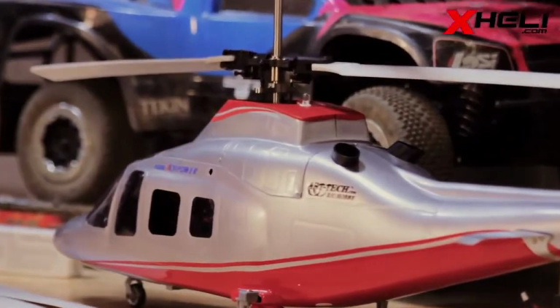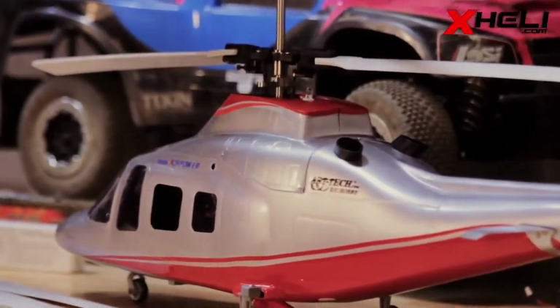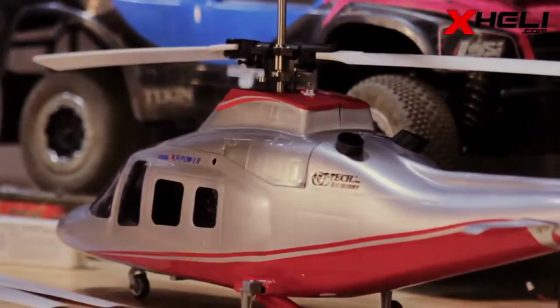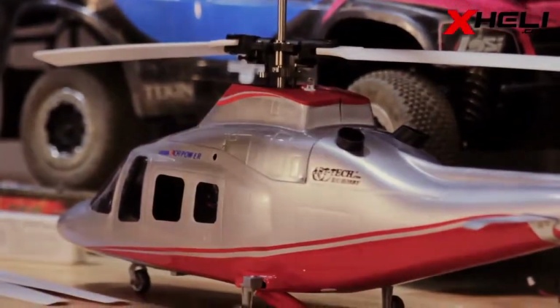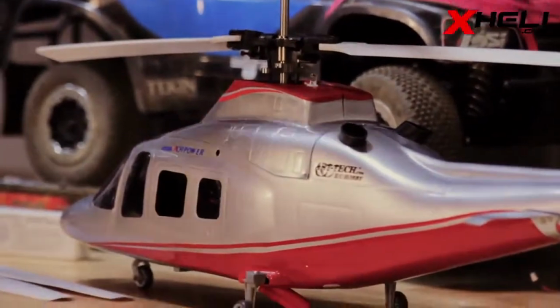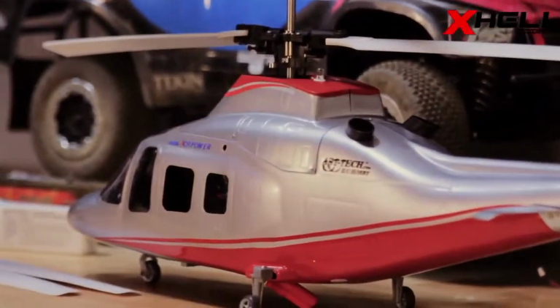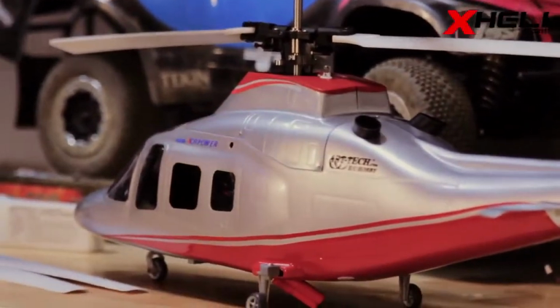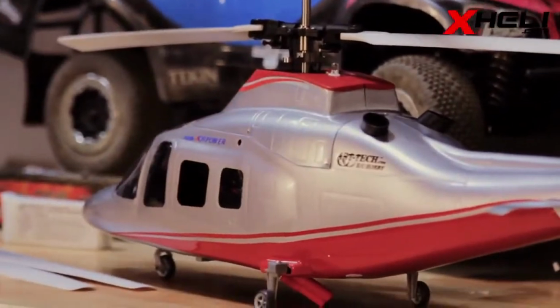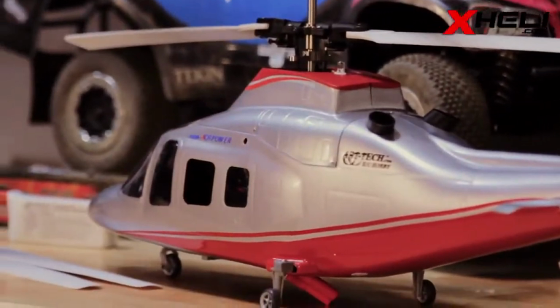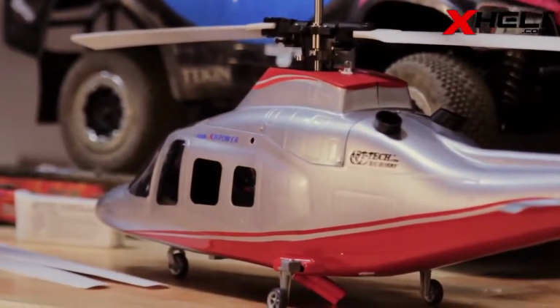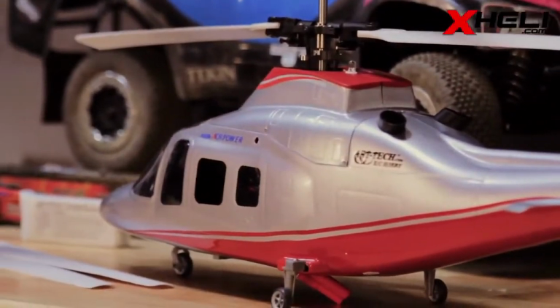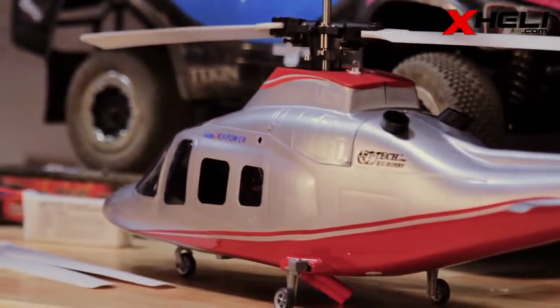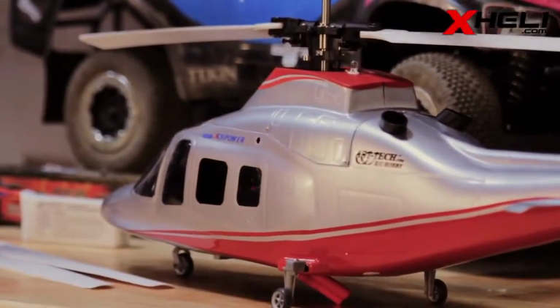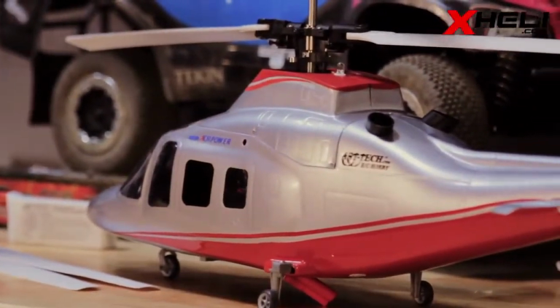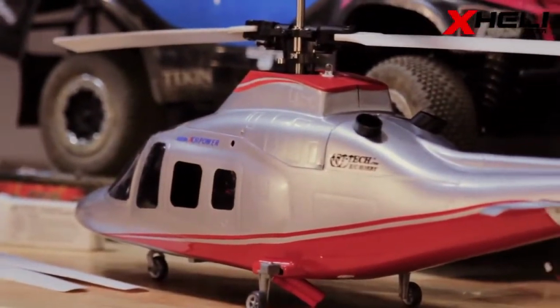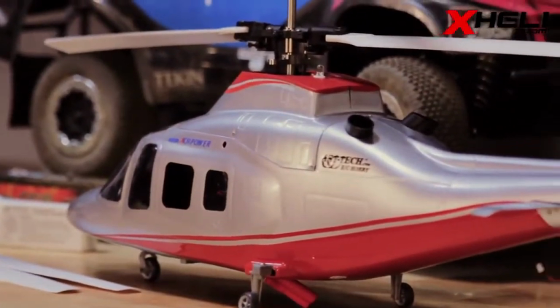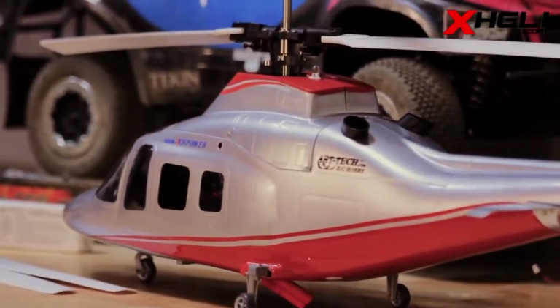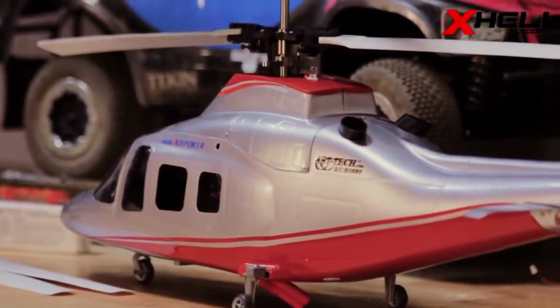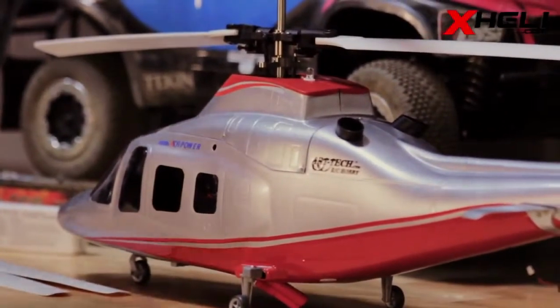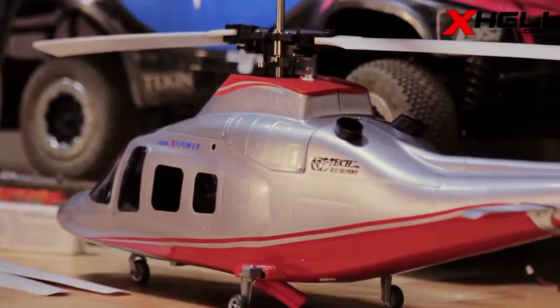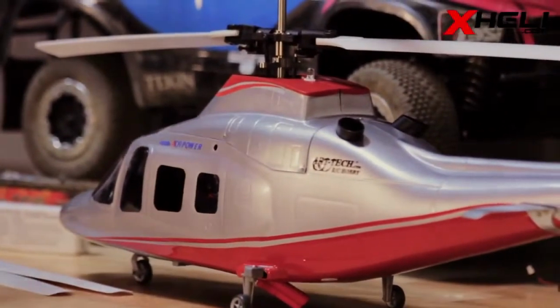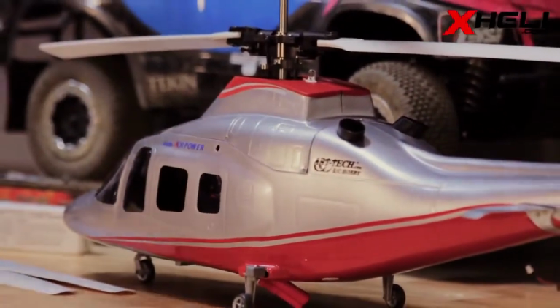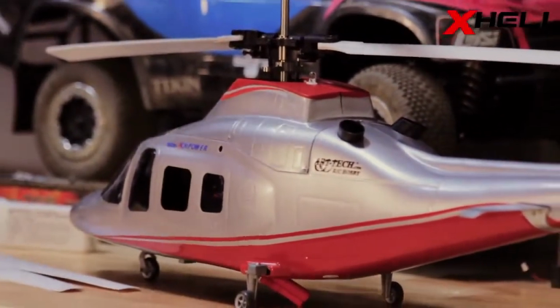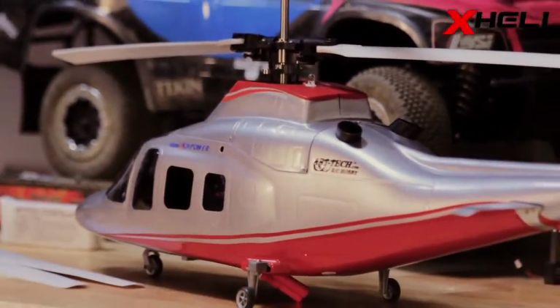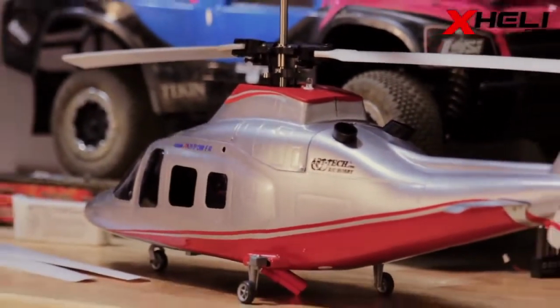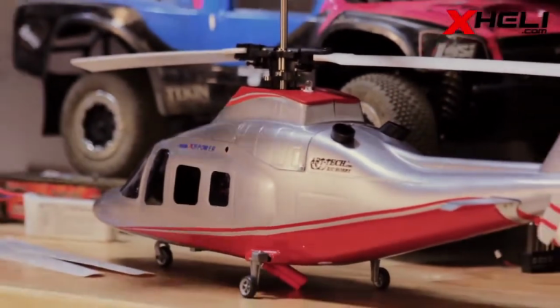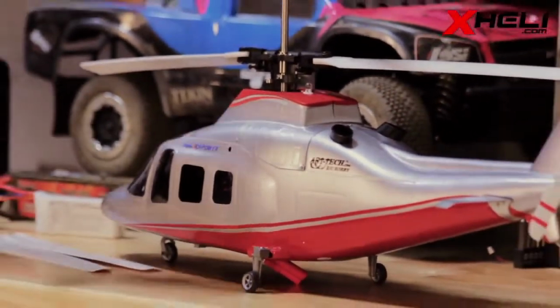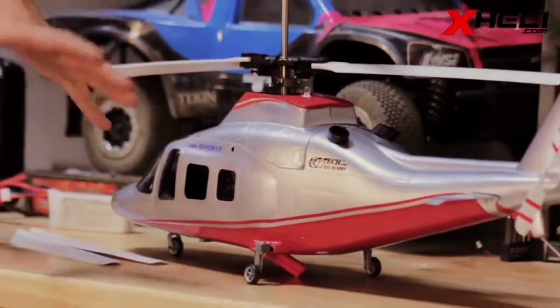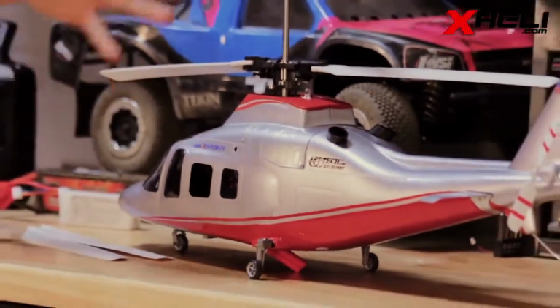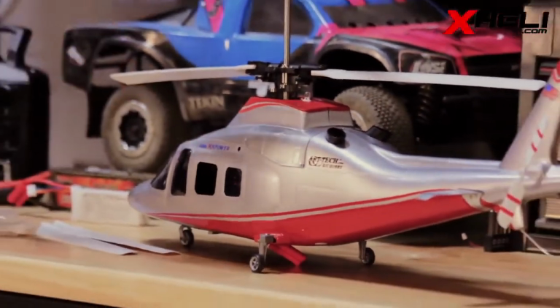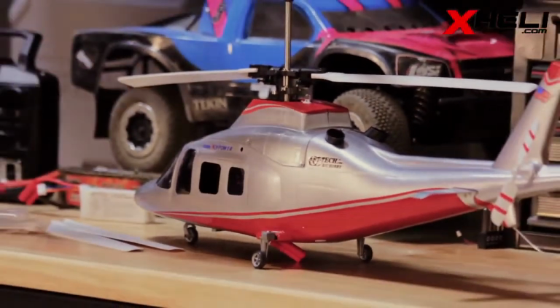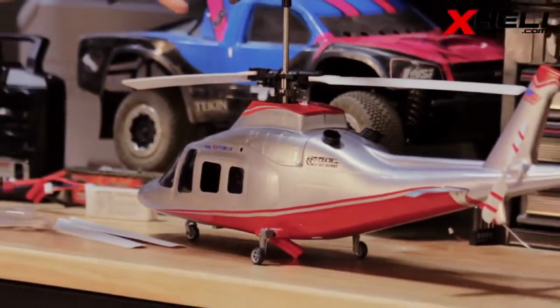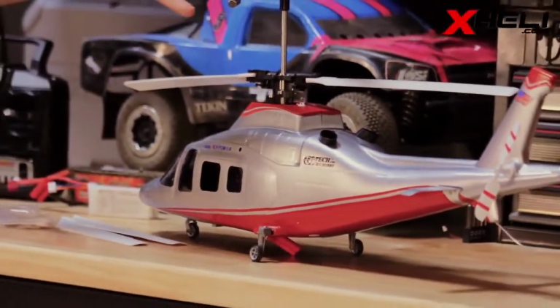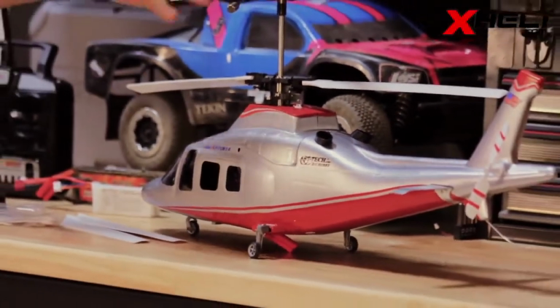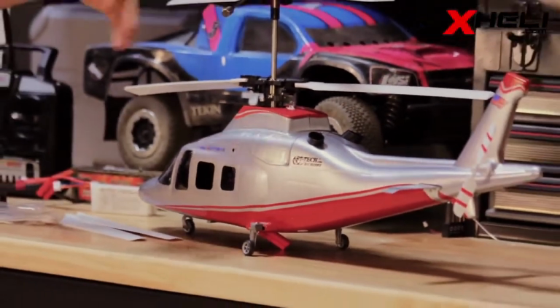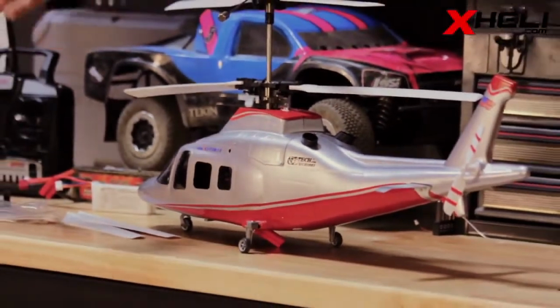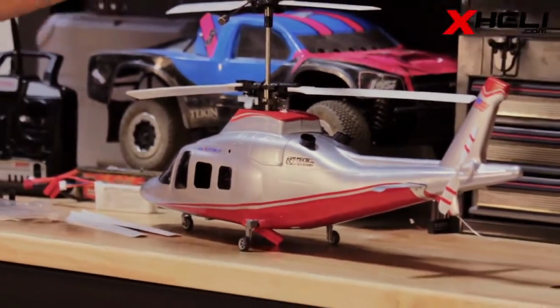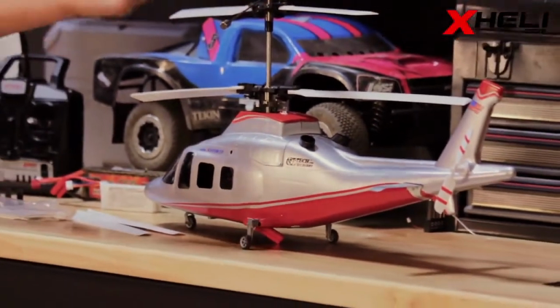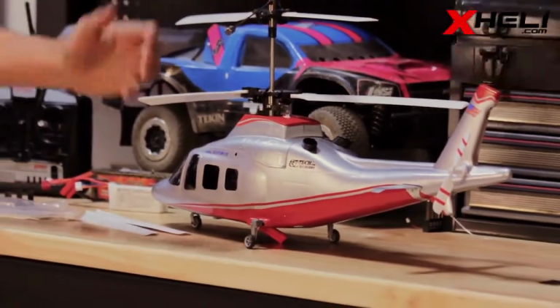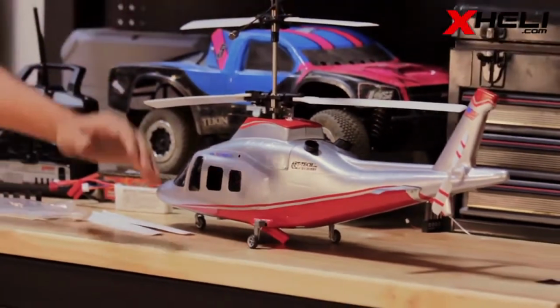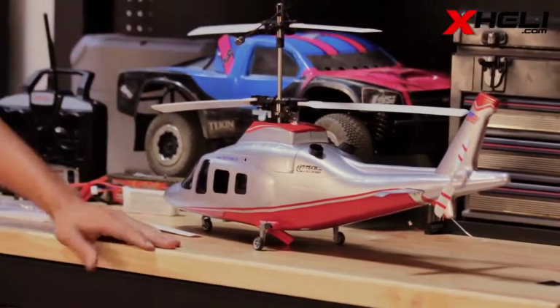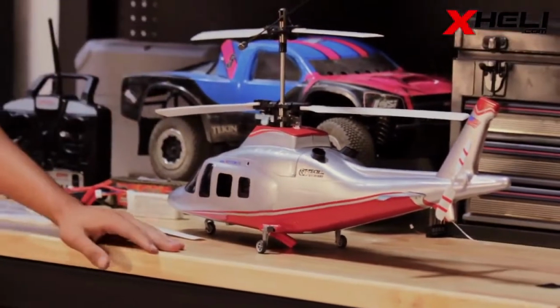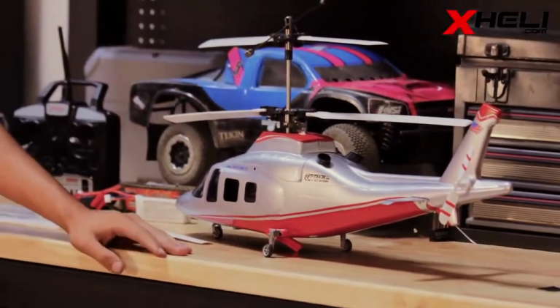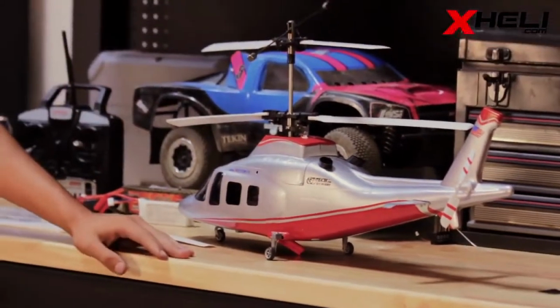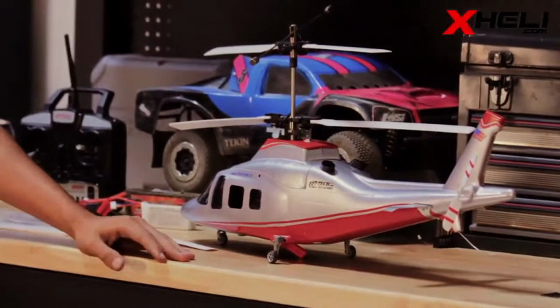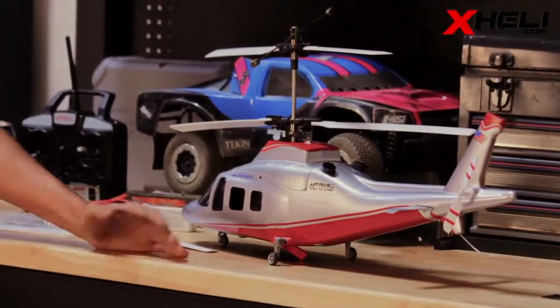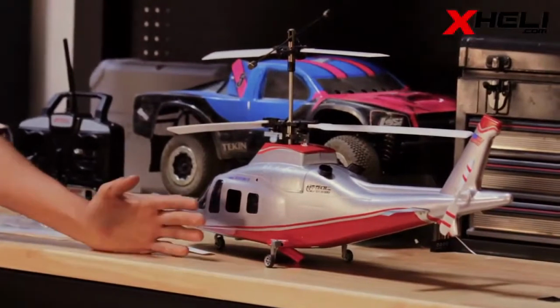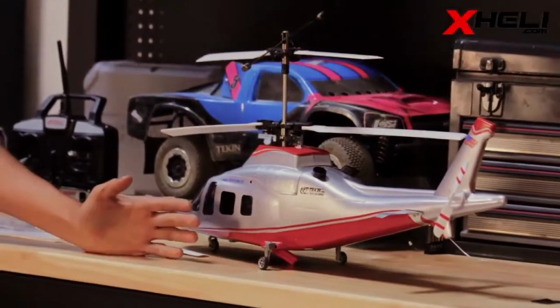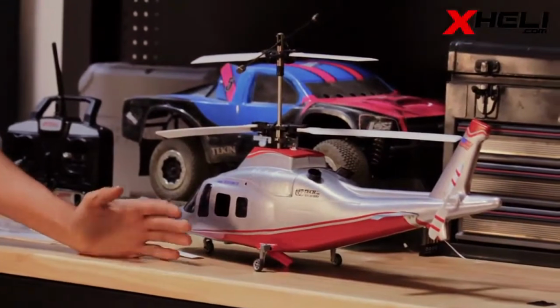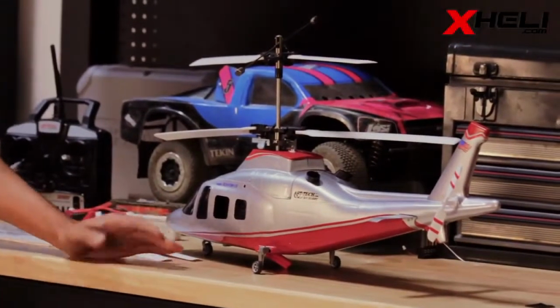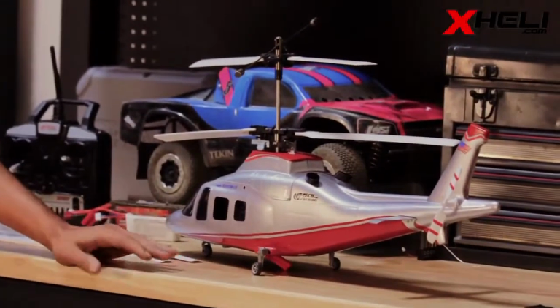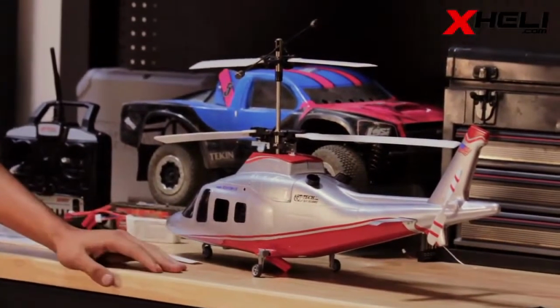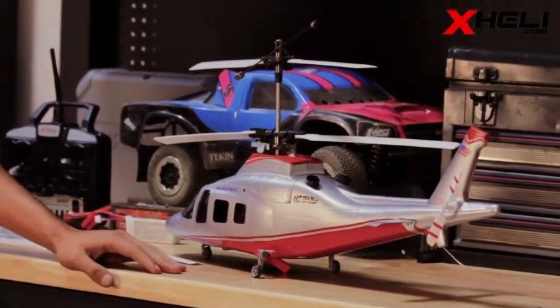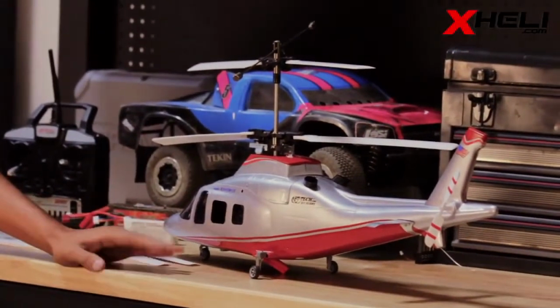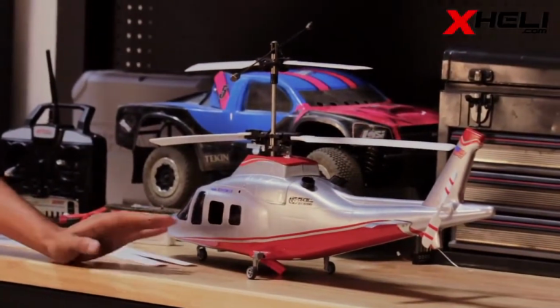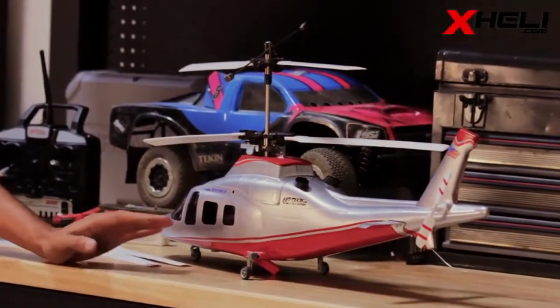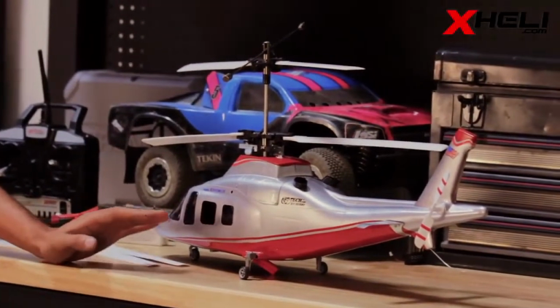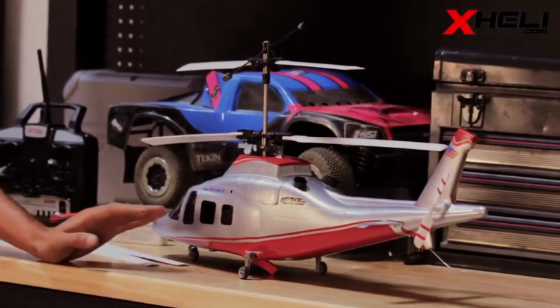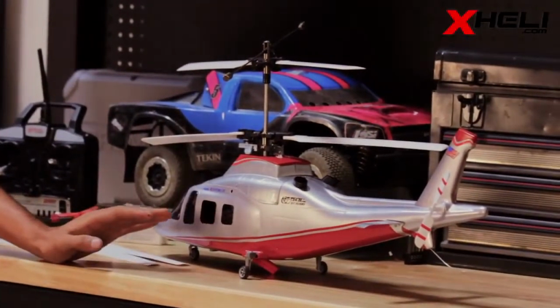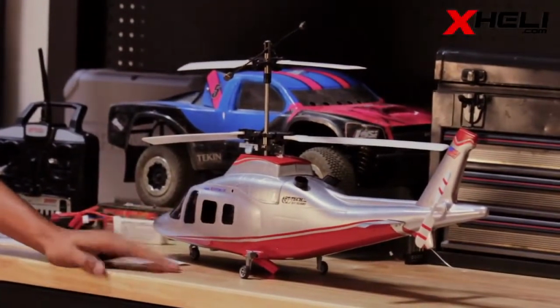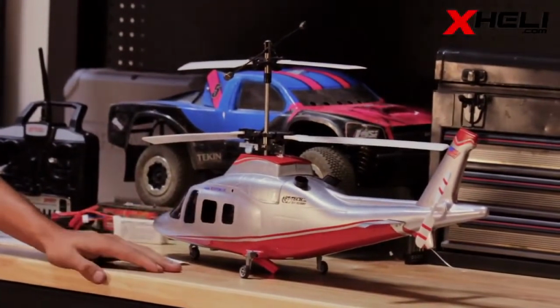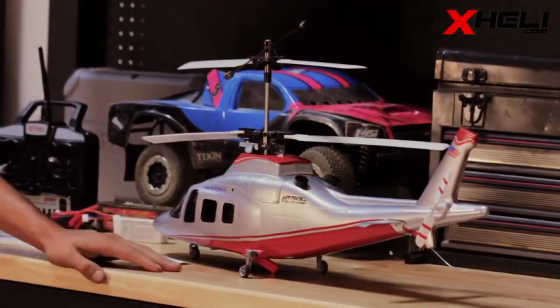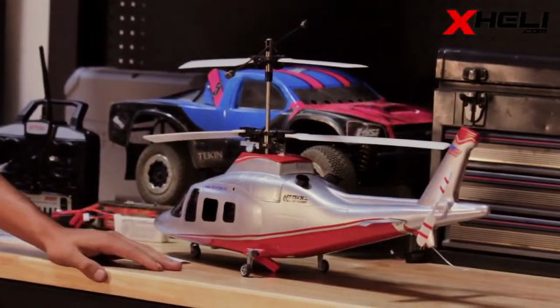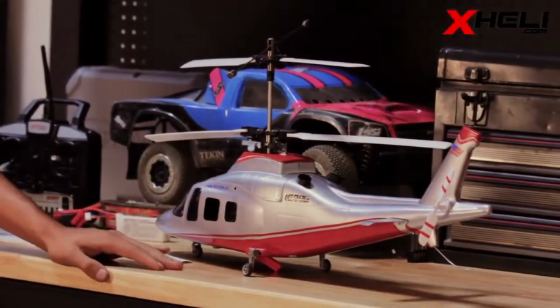This helicopter is flybar-equipped, as you can see — nothing new, but it makes it very stable.